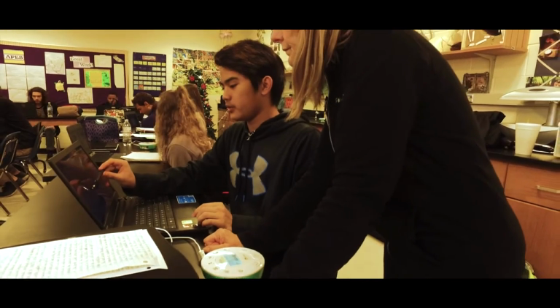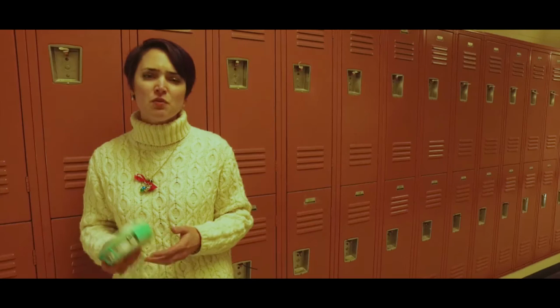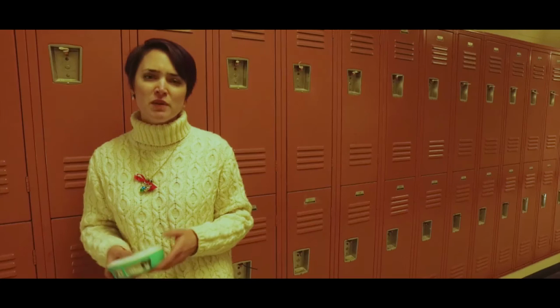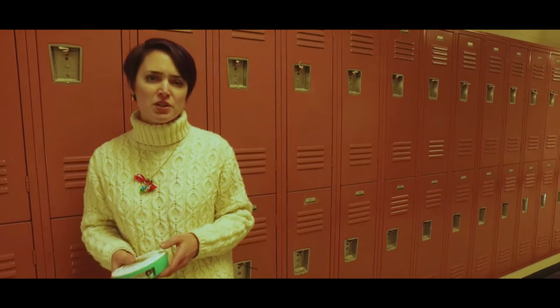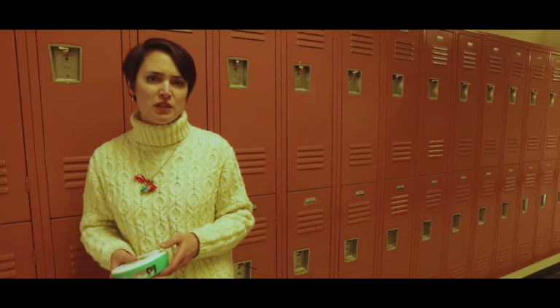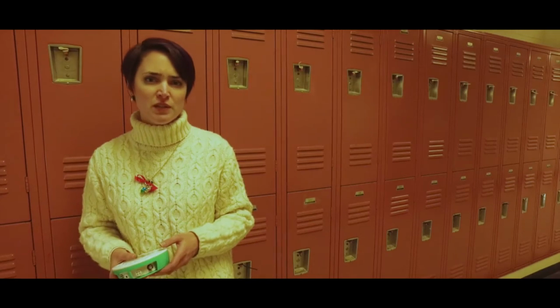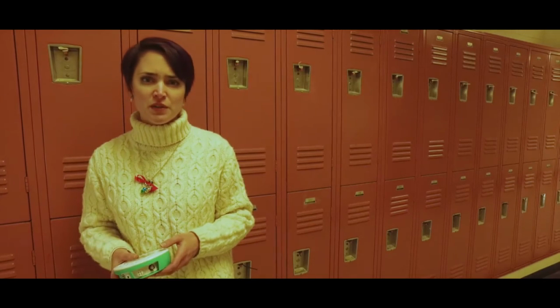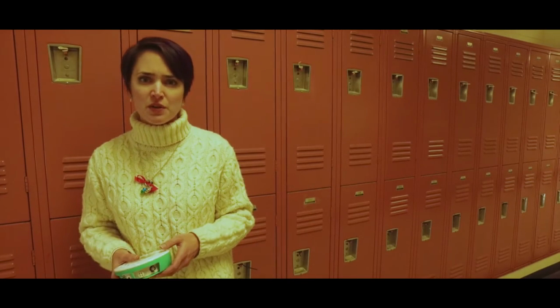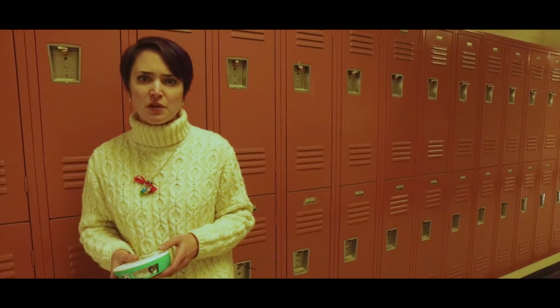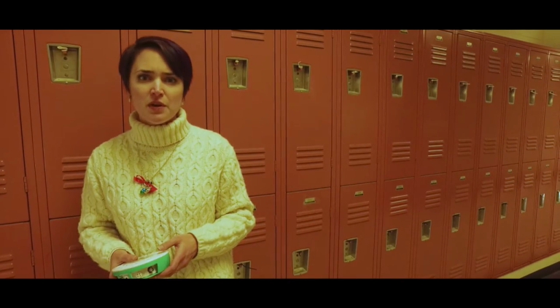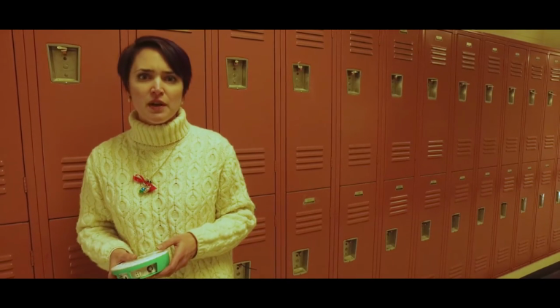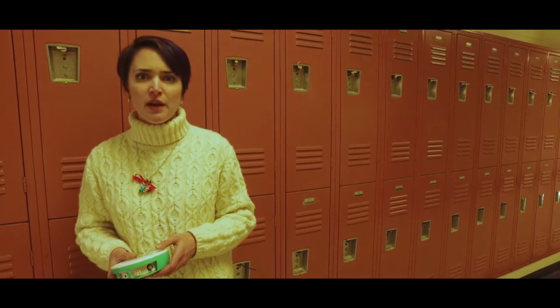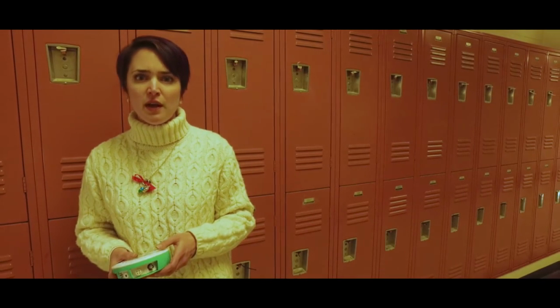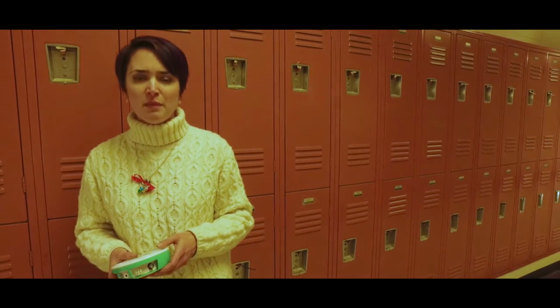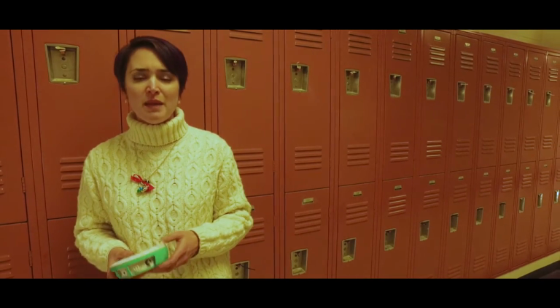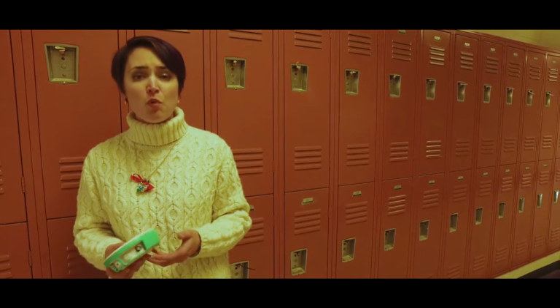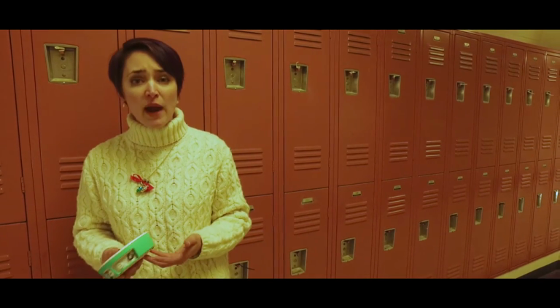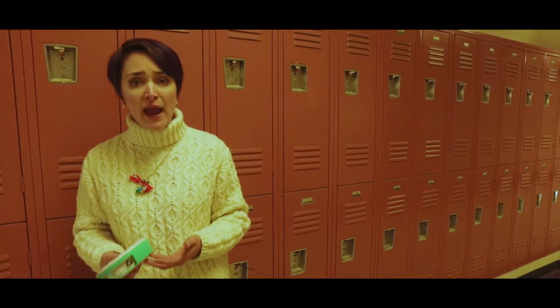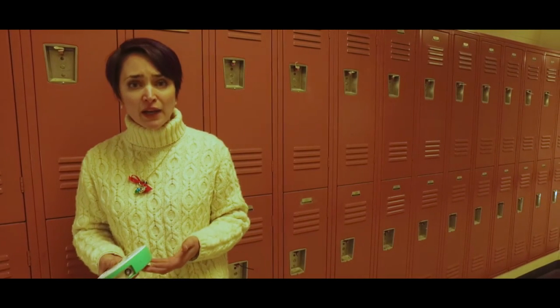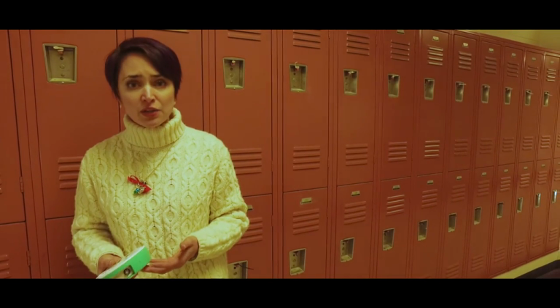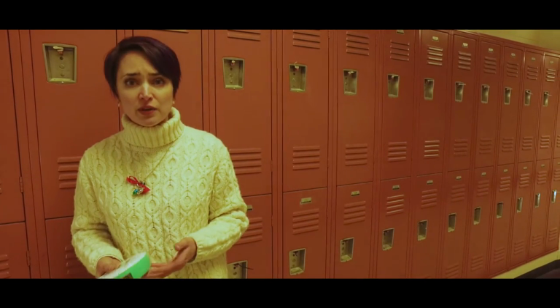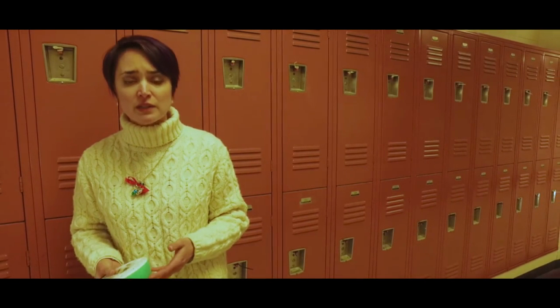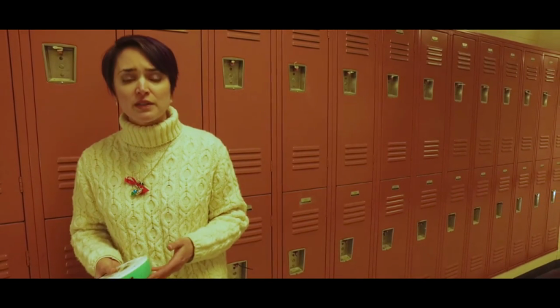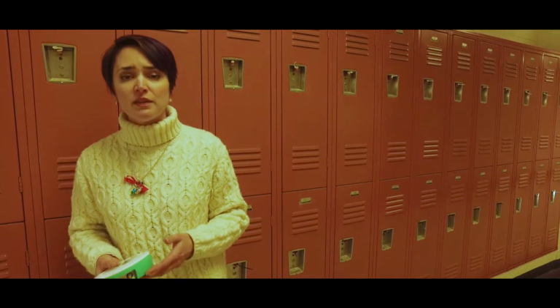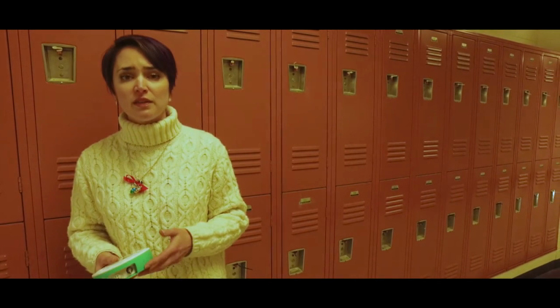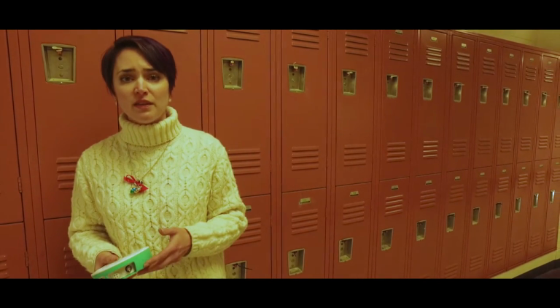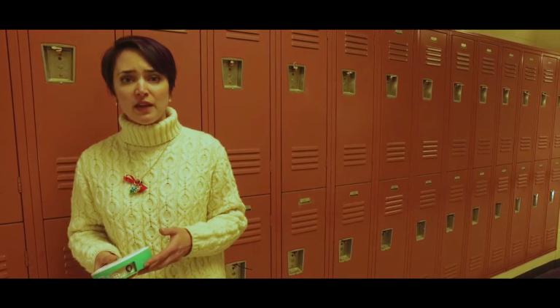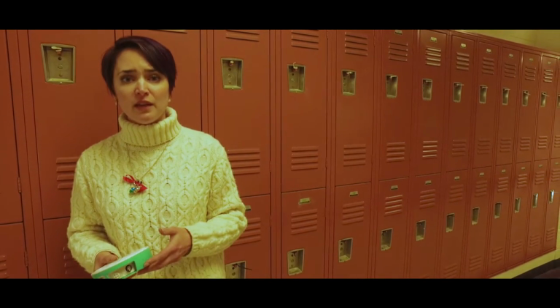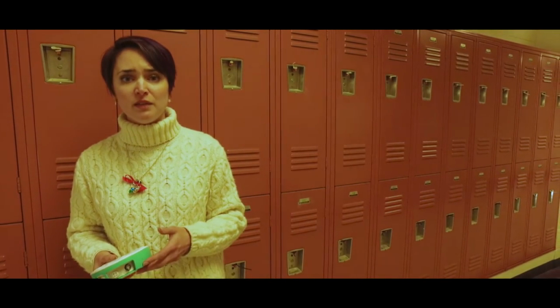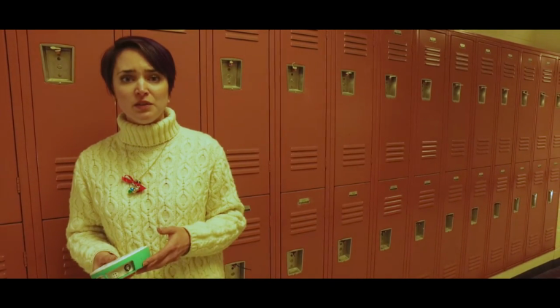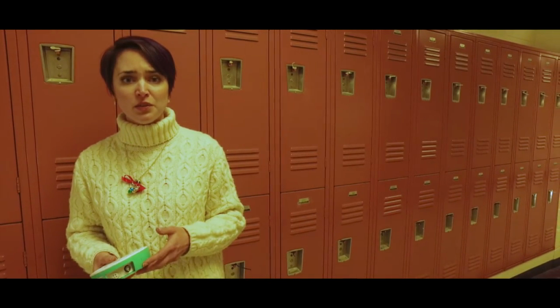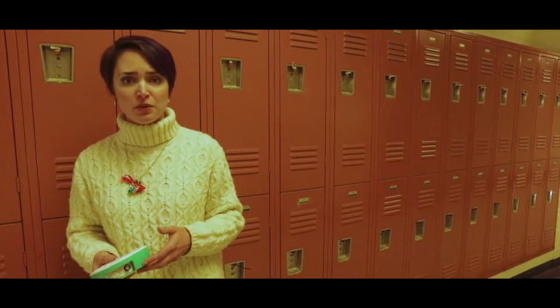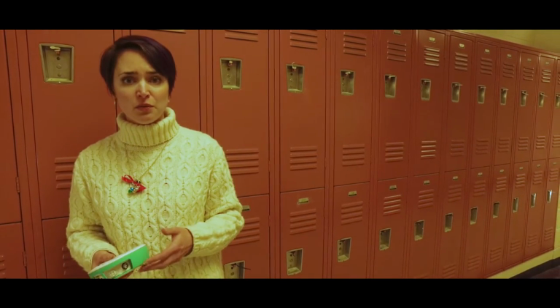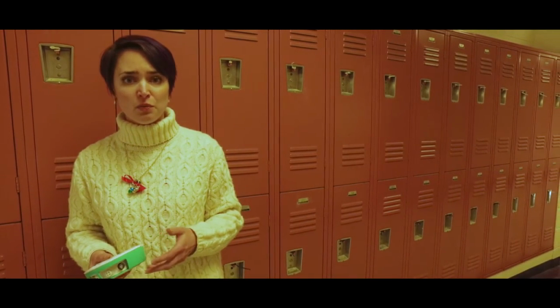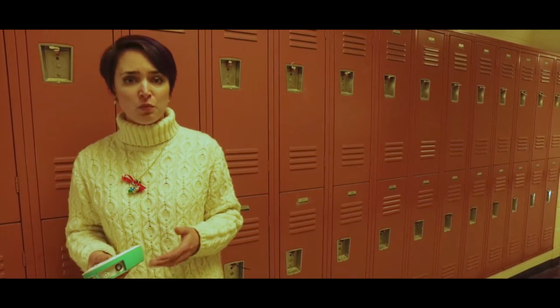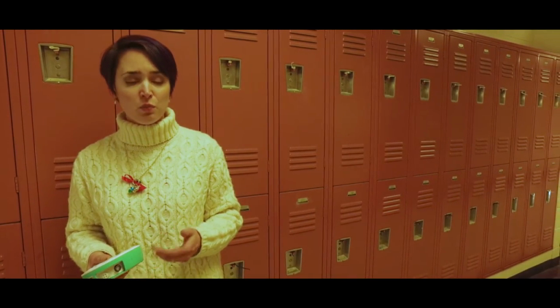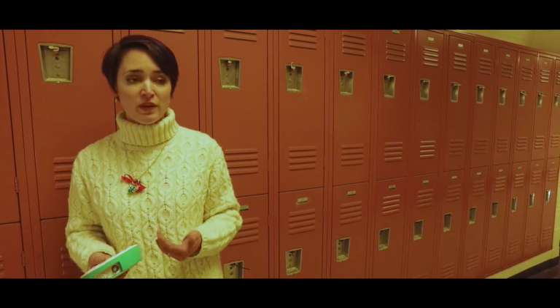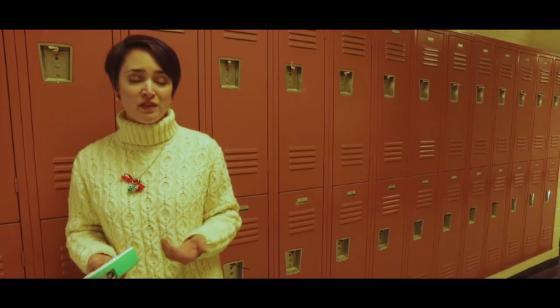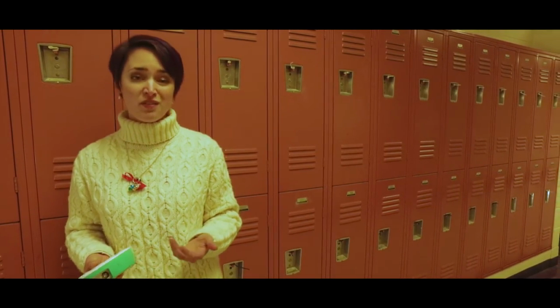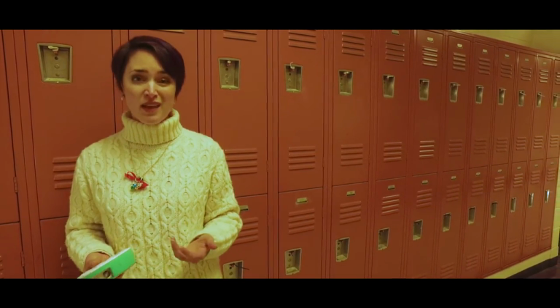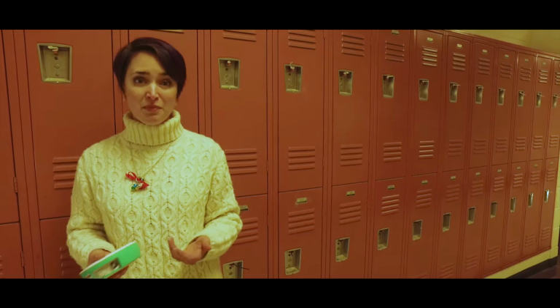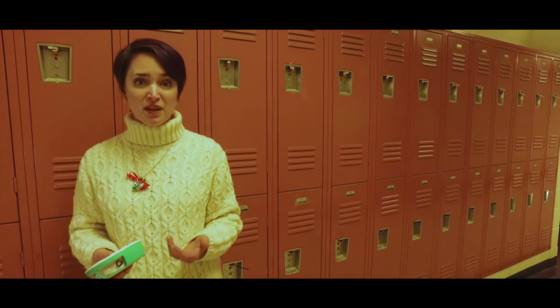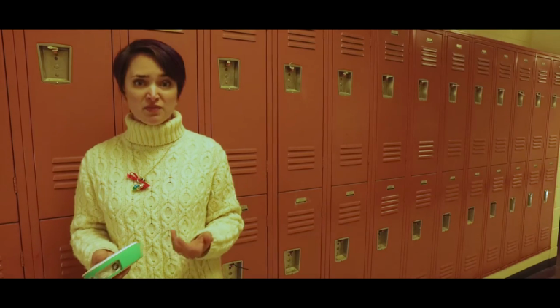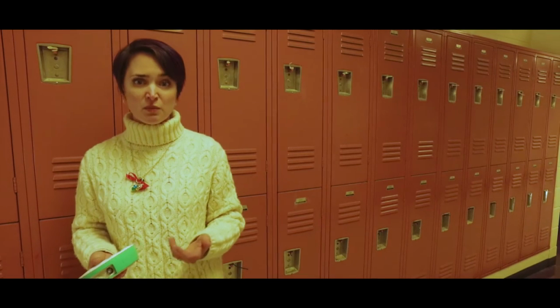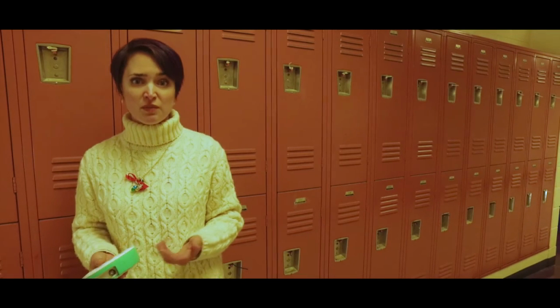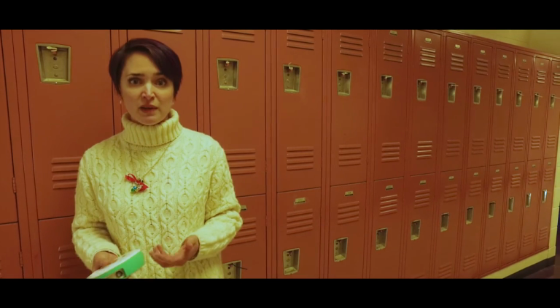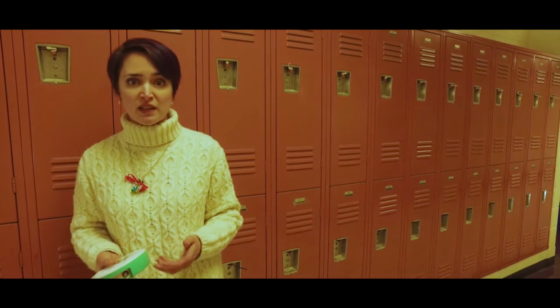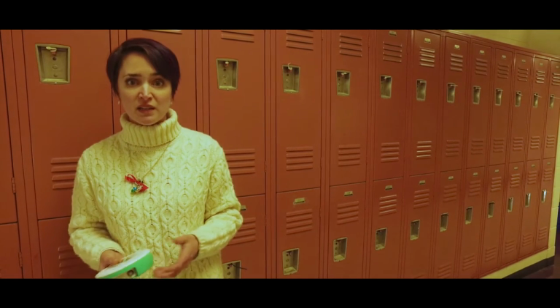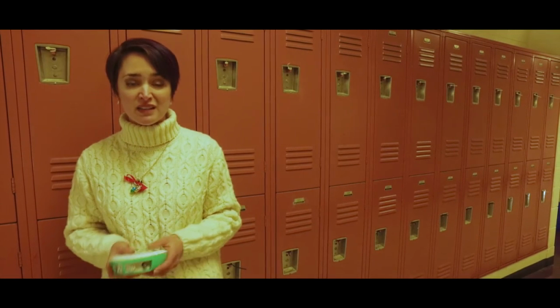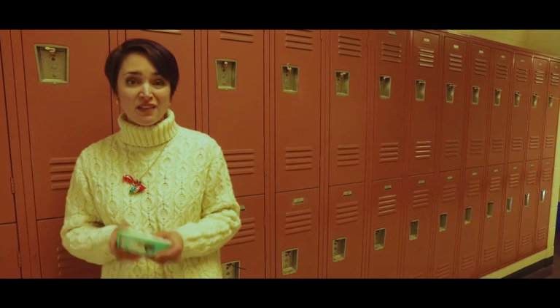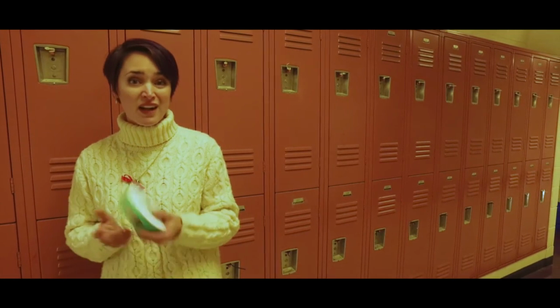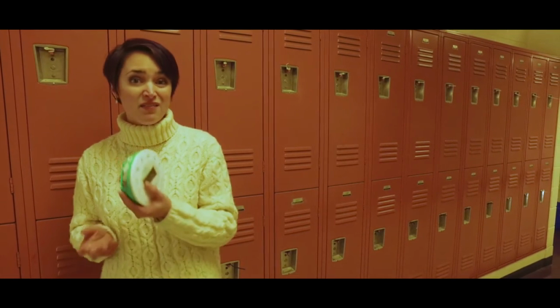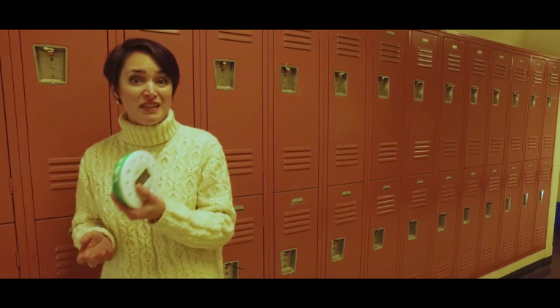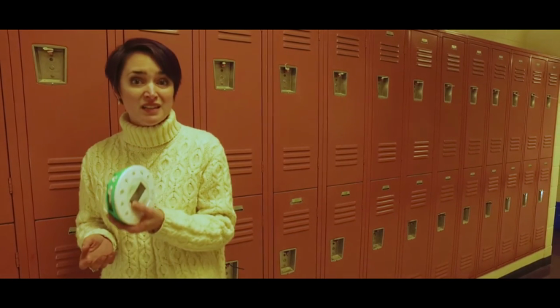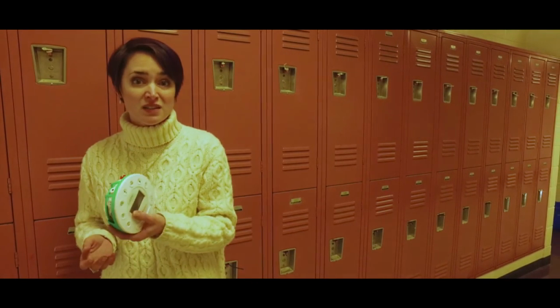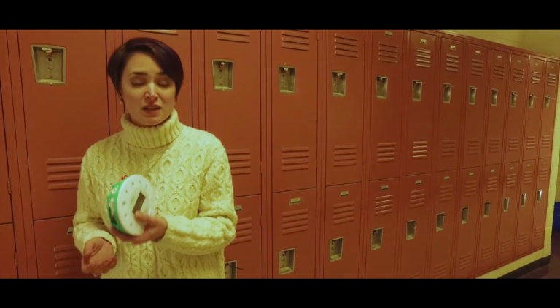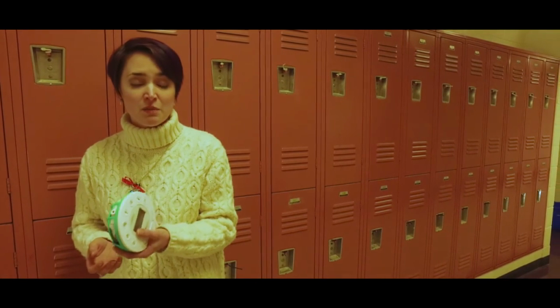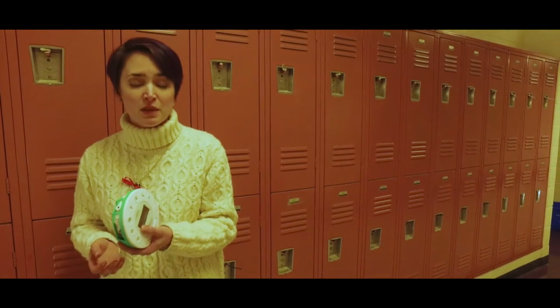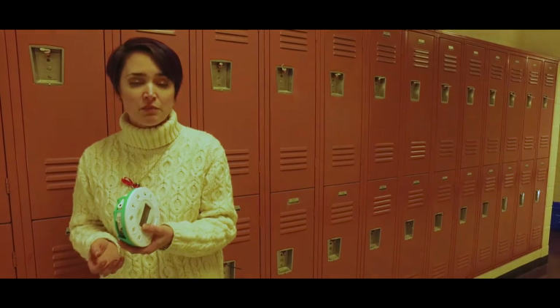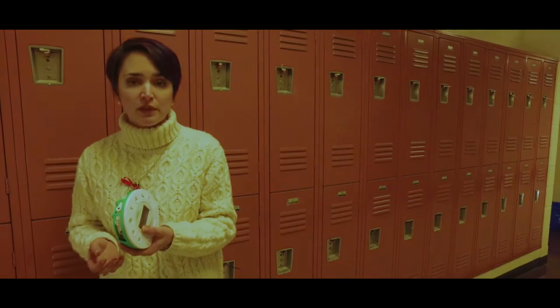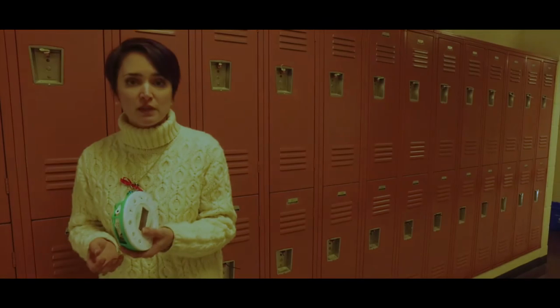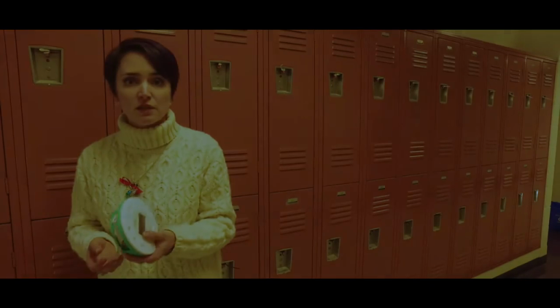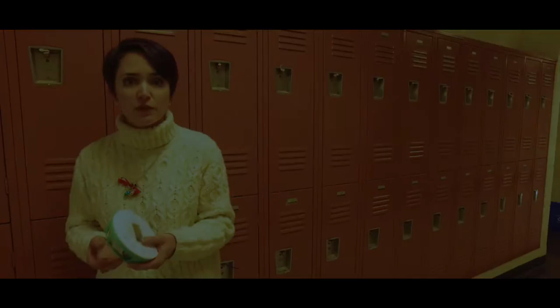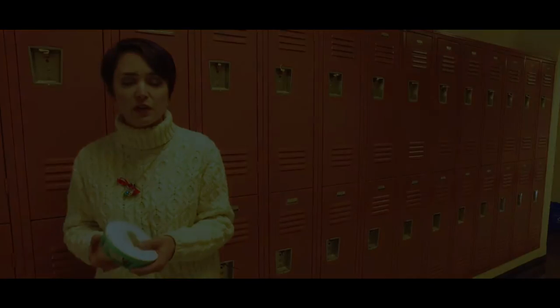Much easier and more accurate than another lab that I've done with my kids. Now that I have these, it's going to be completely different.